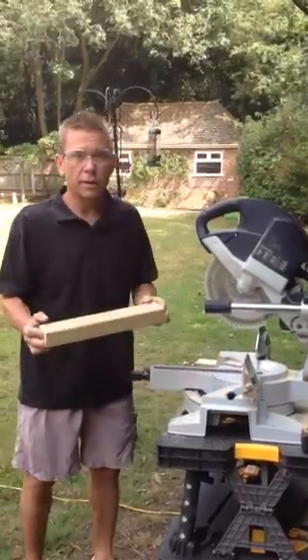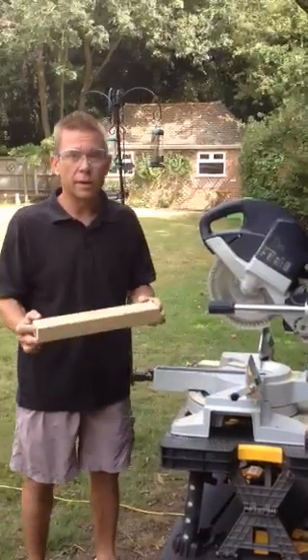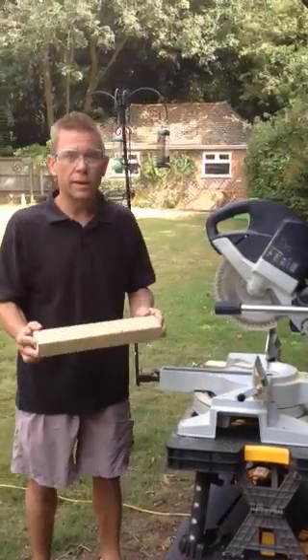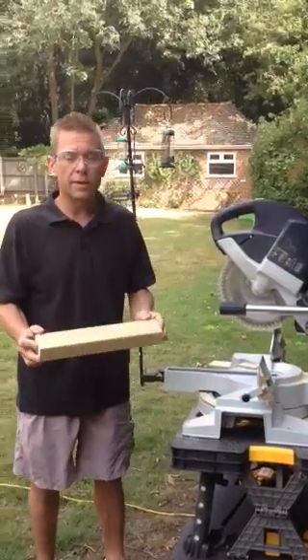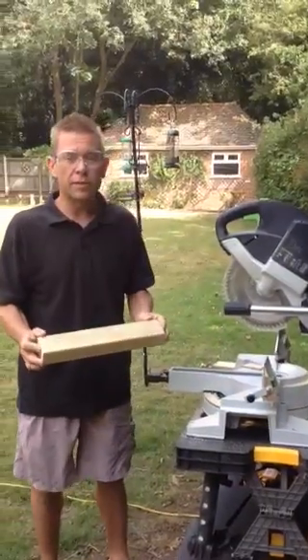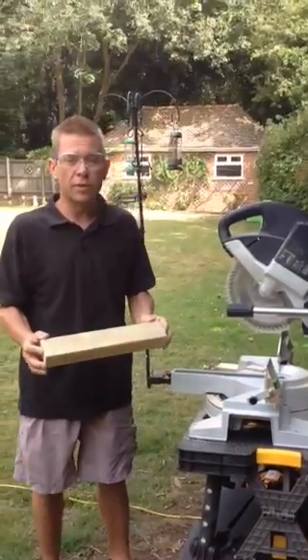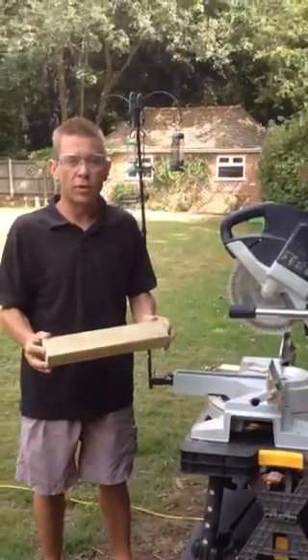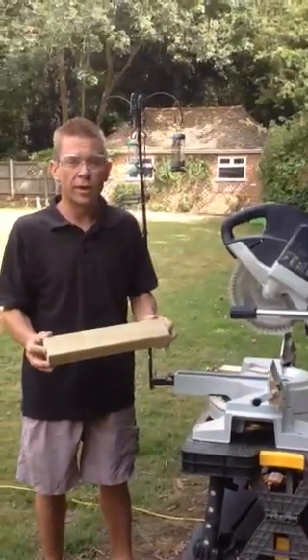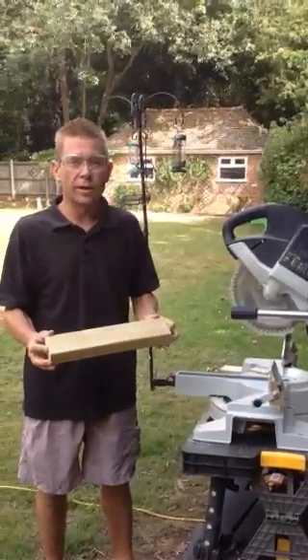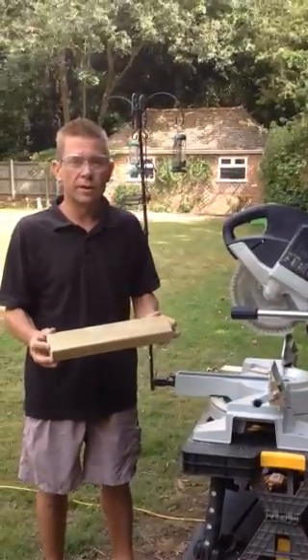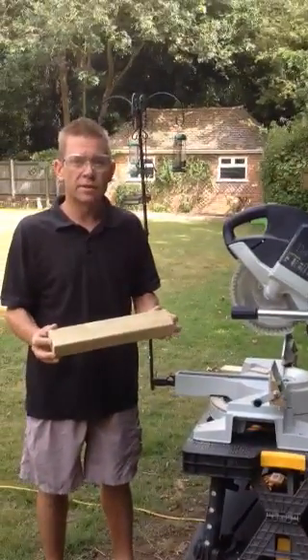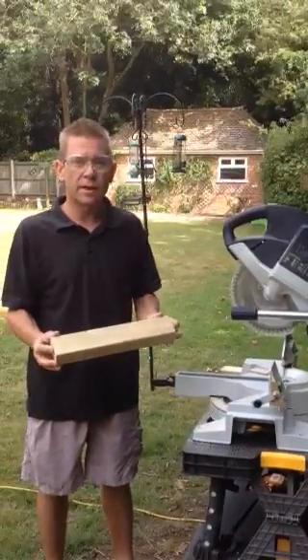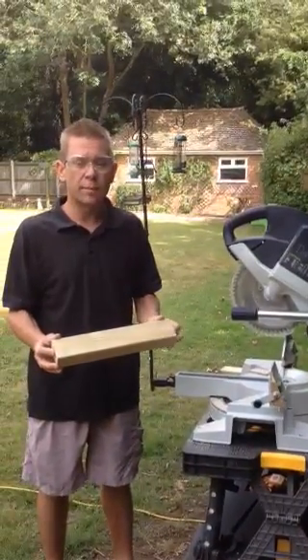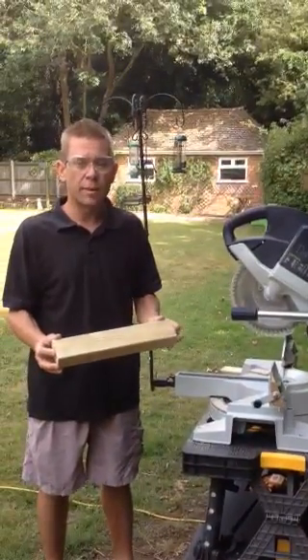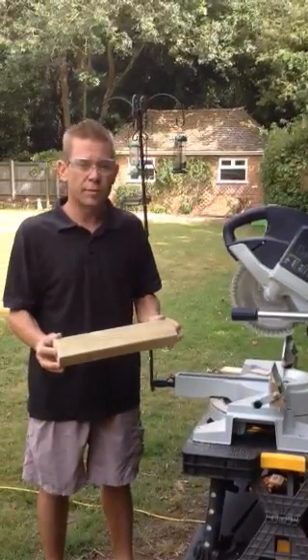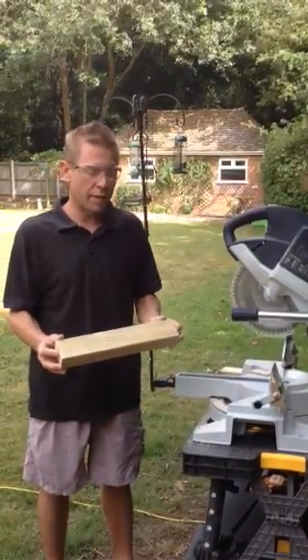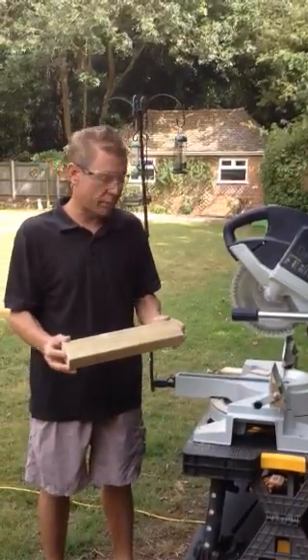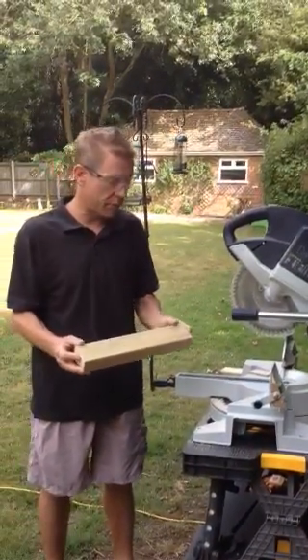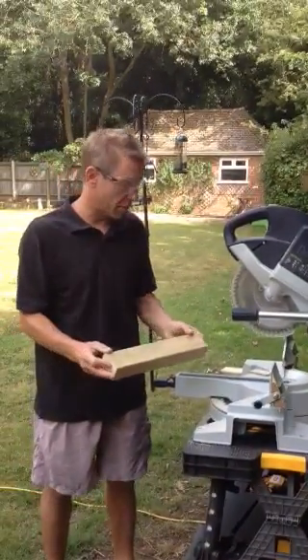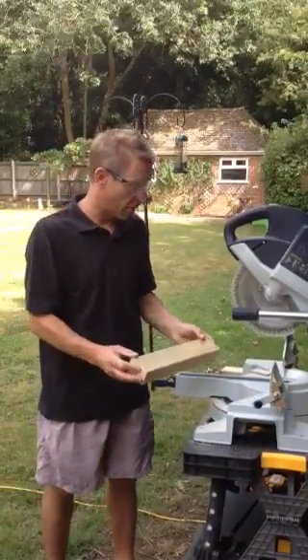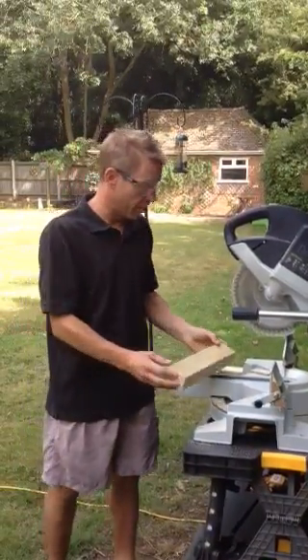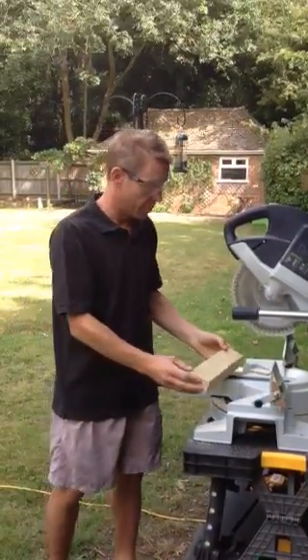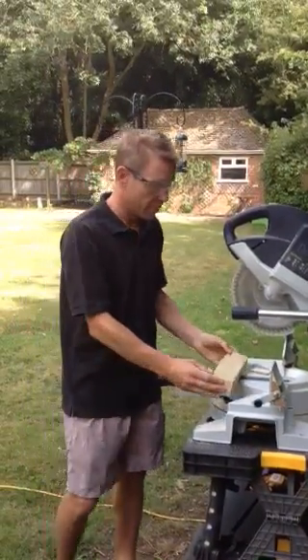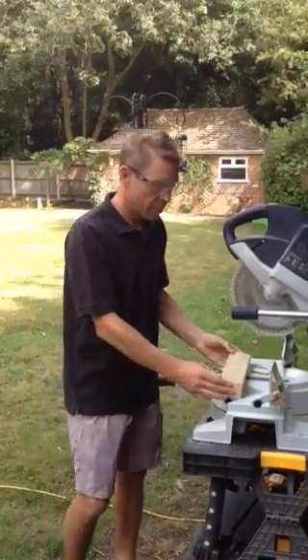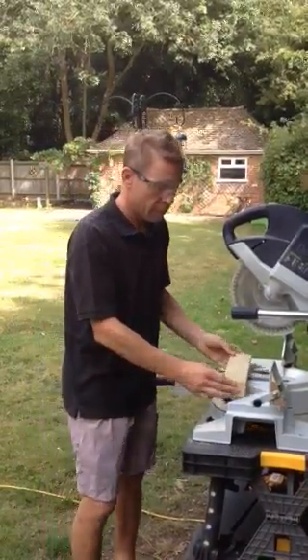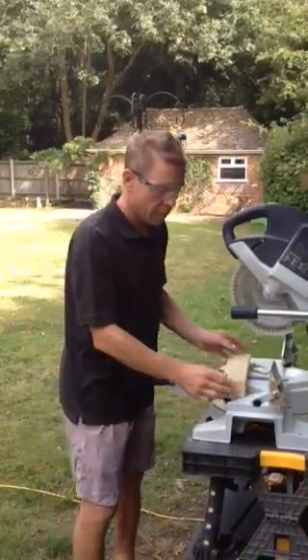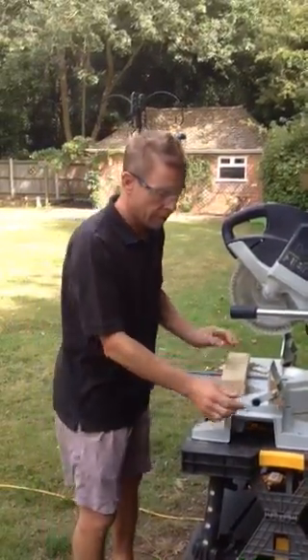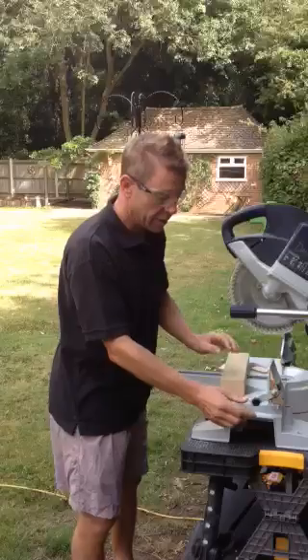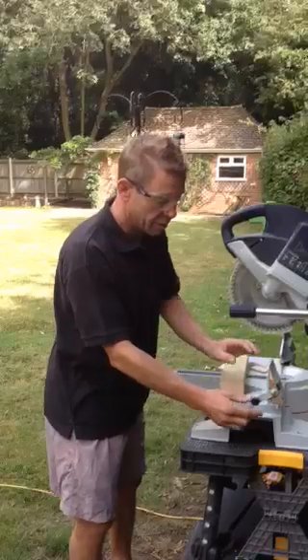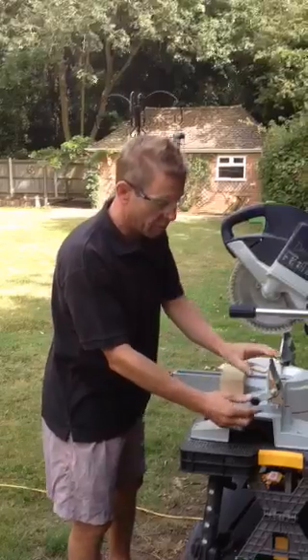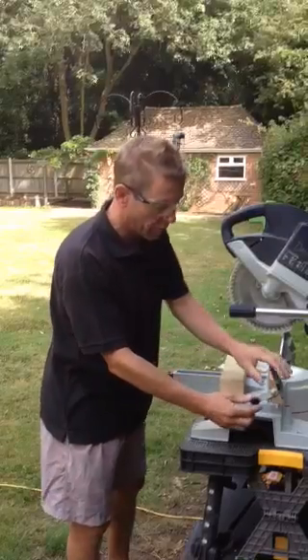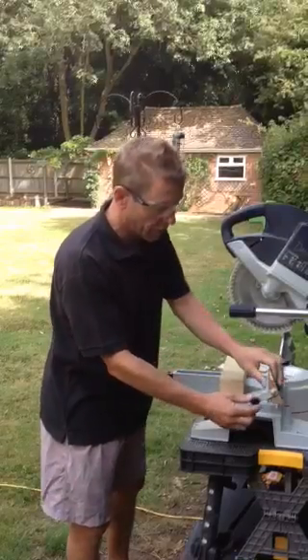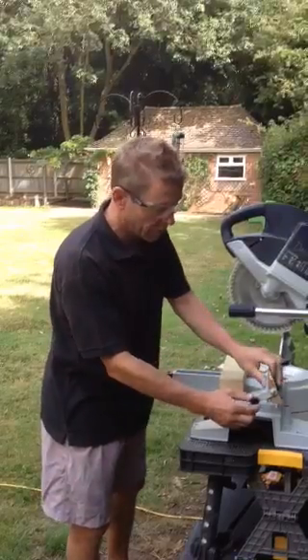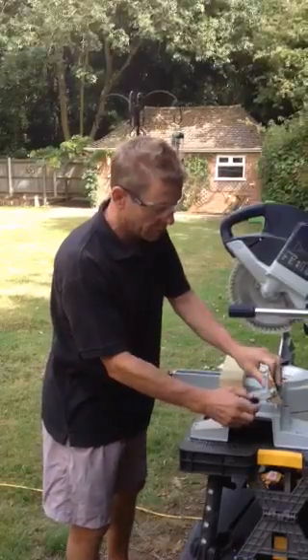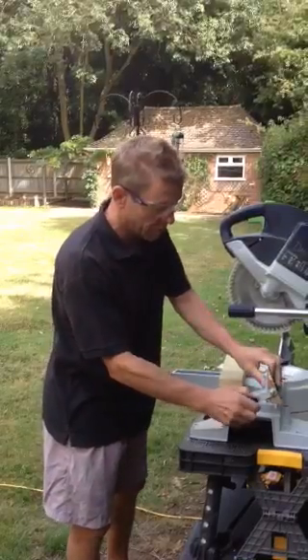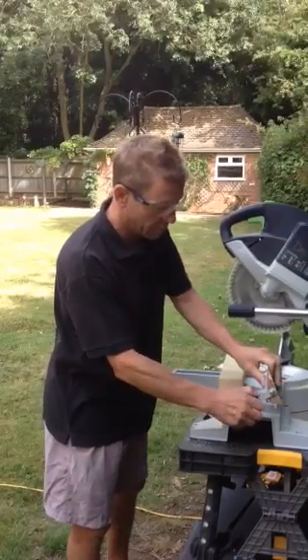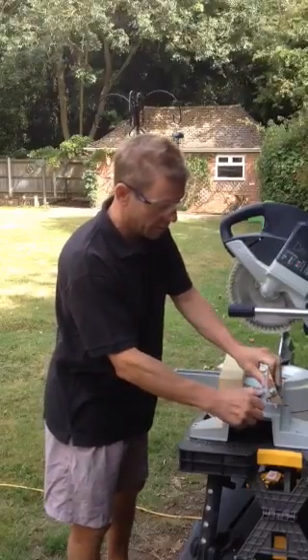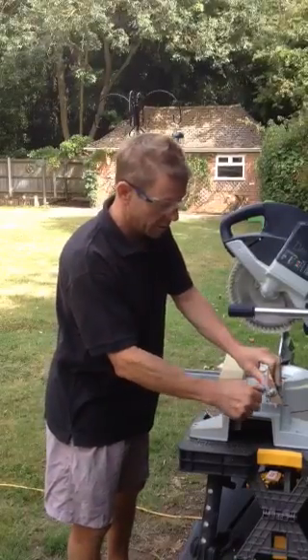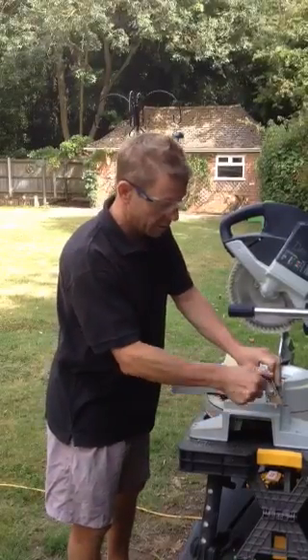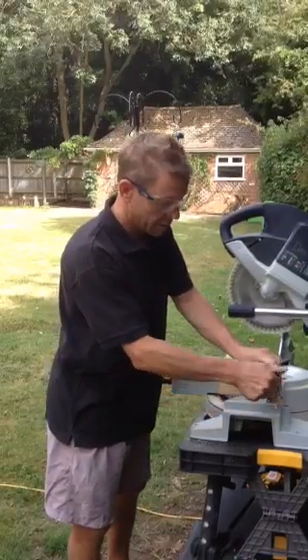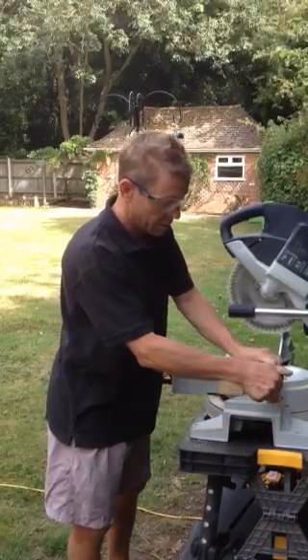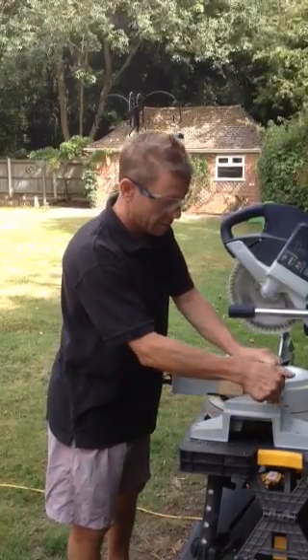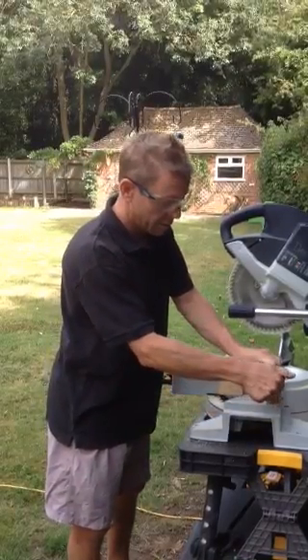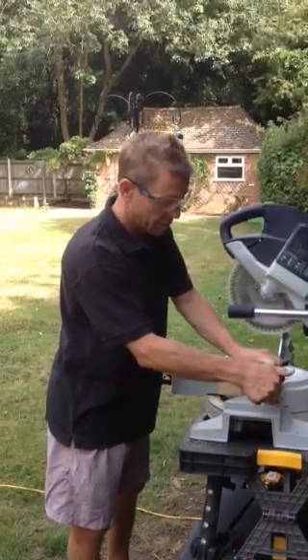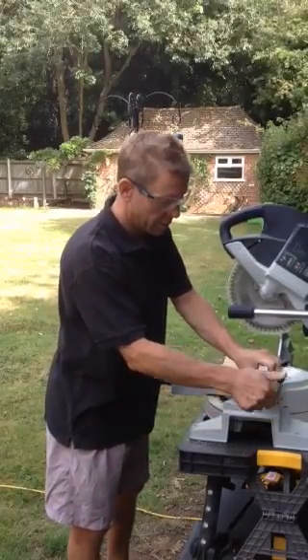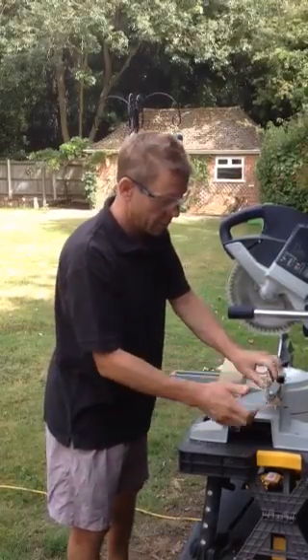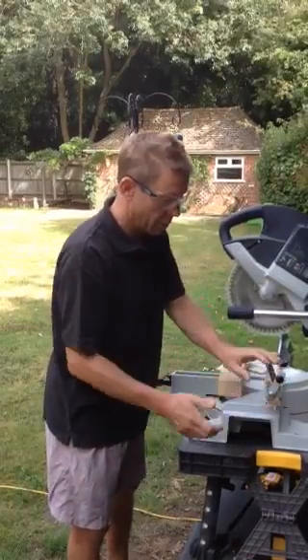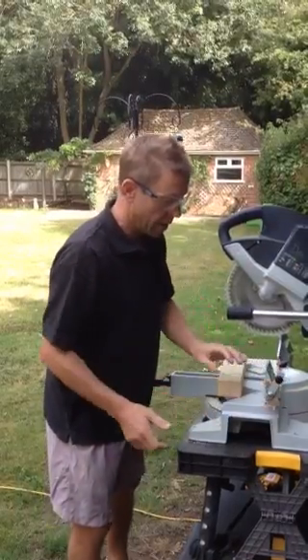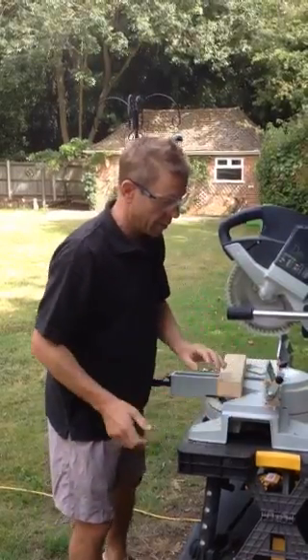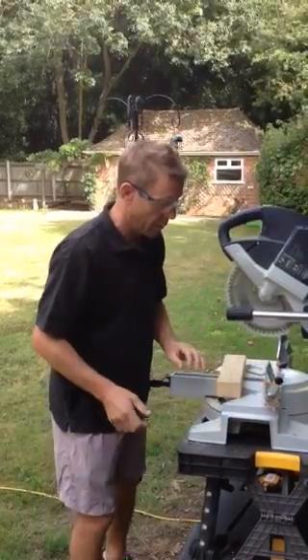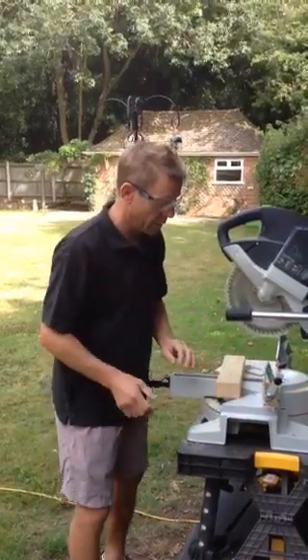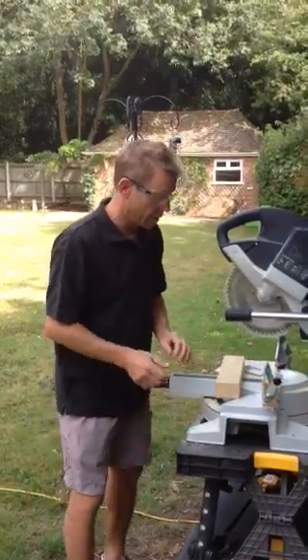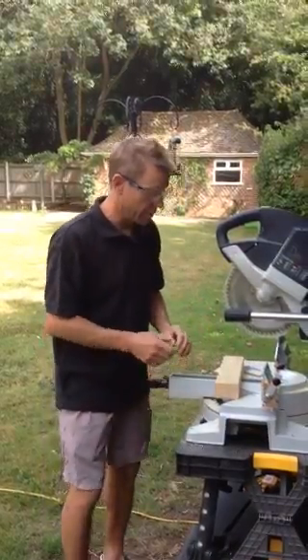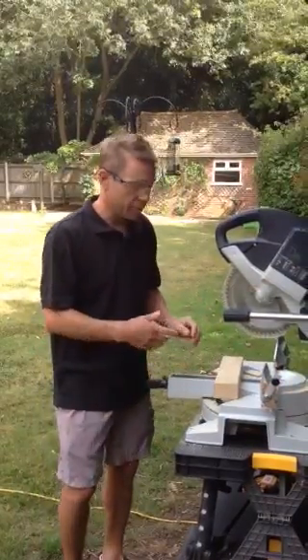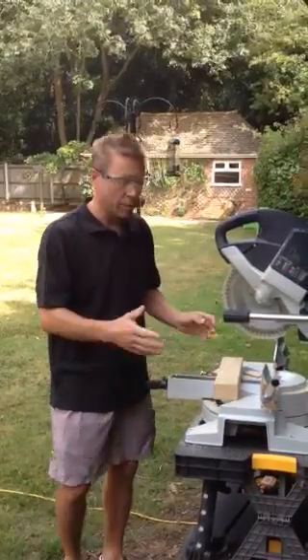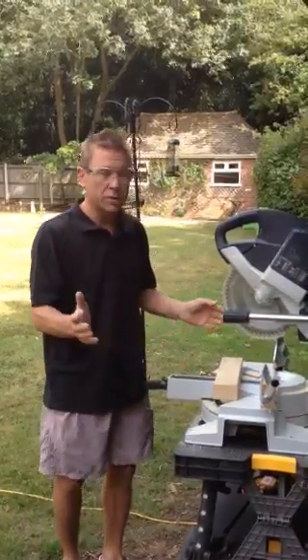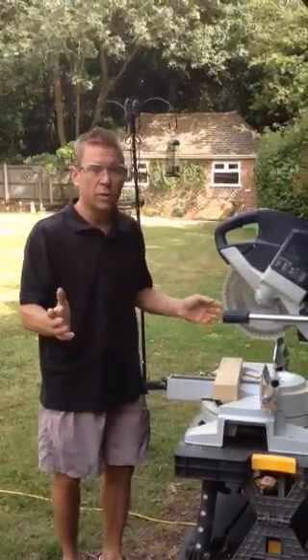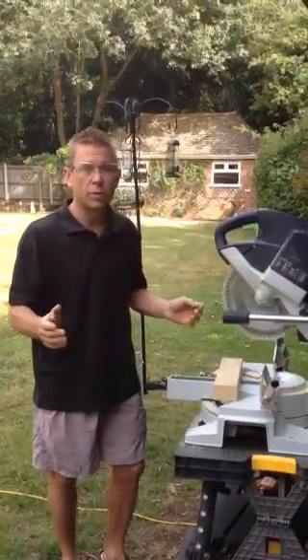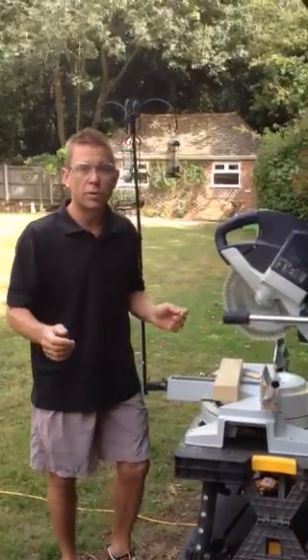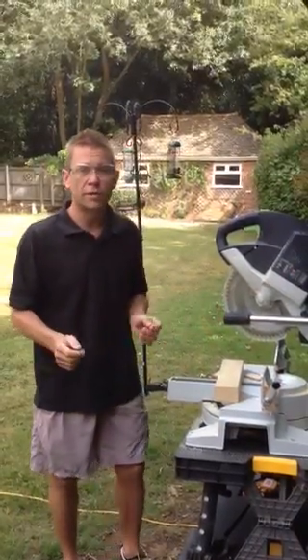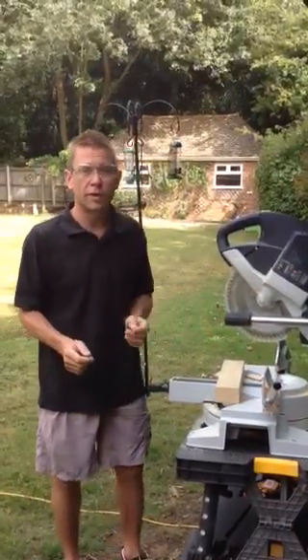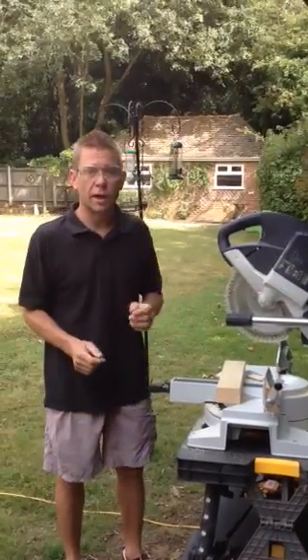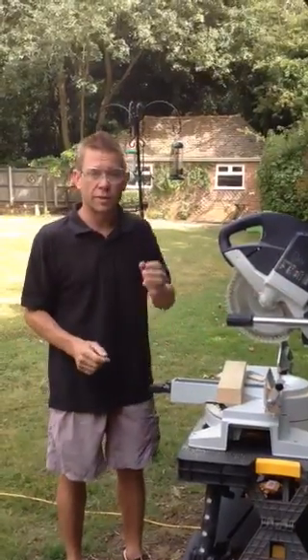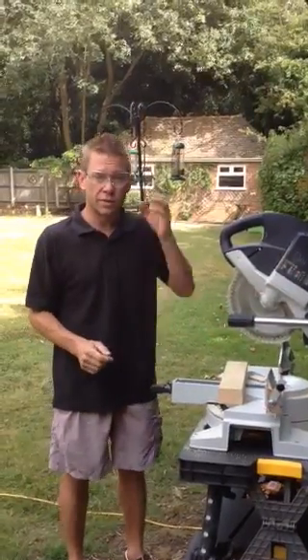And there you have your nogging, same length every time. Then the stopper can be put out of the way when you're doing all your other cuts.